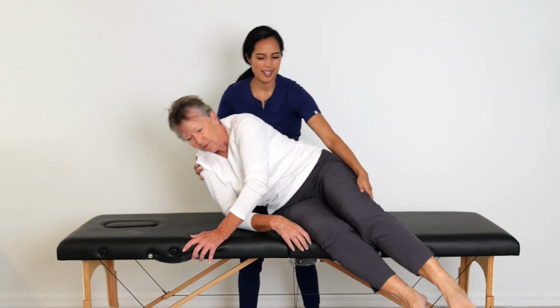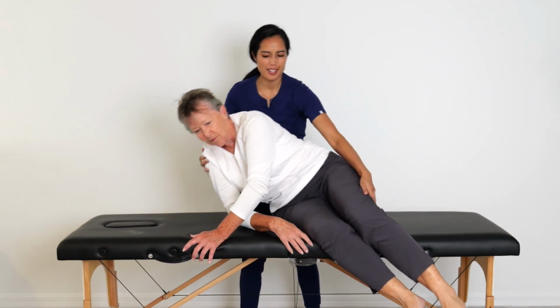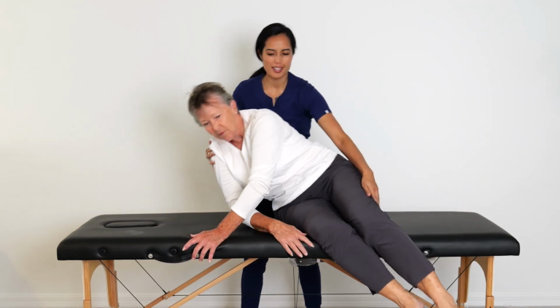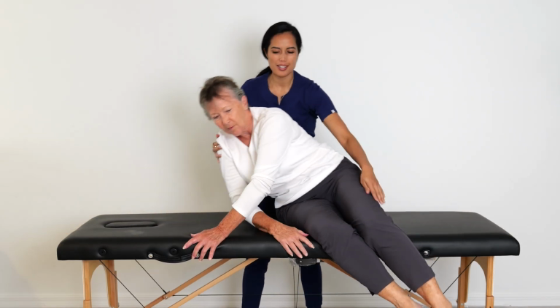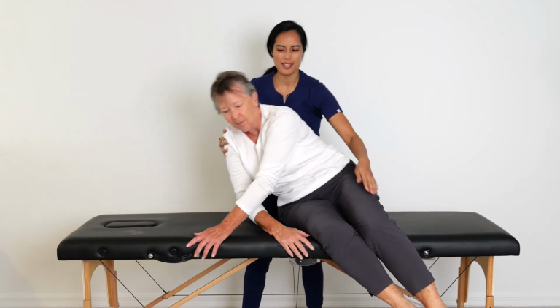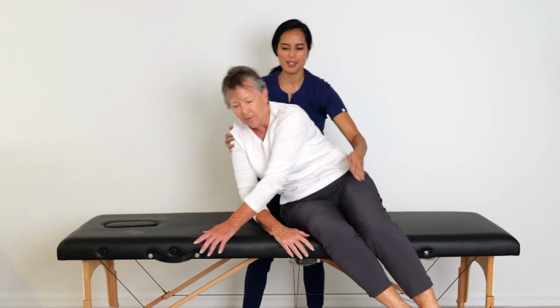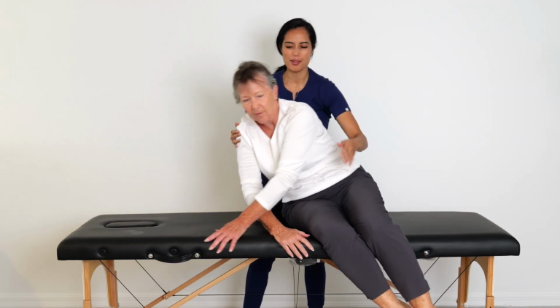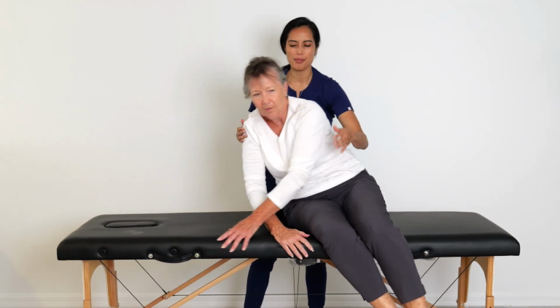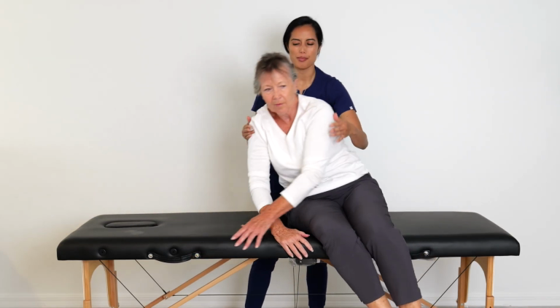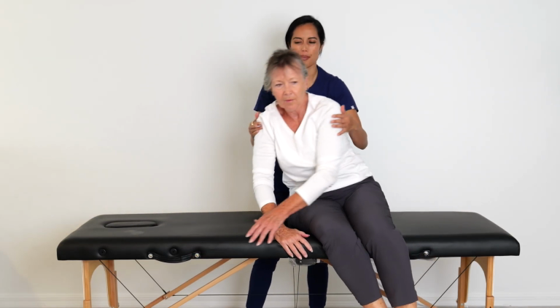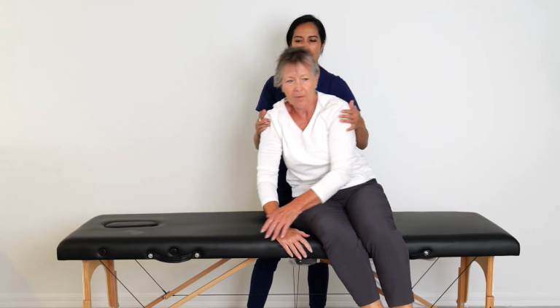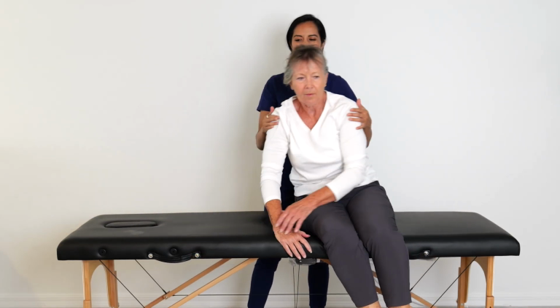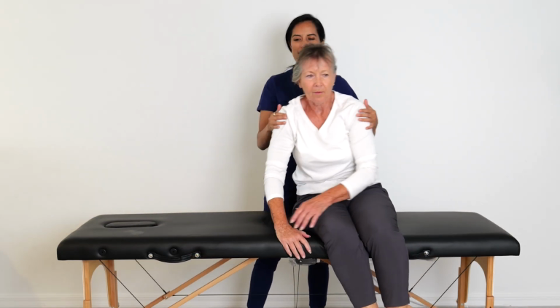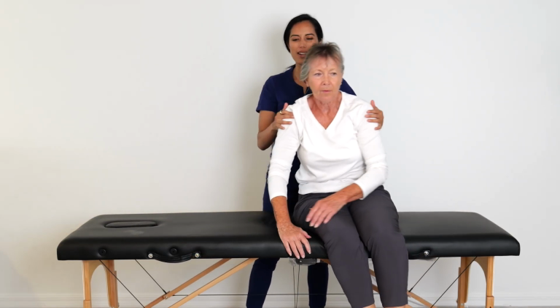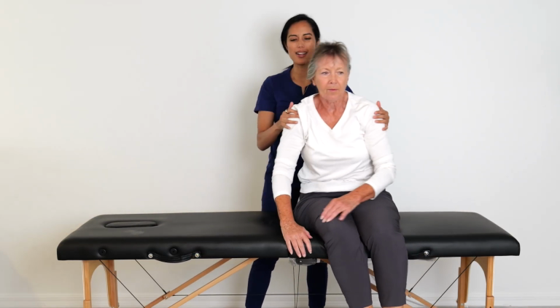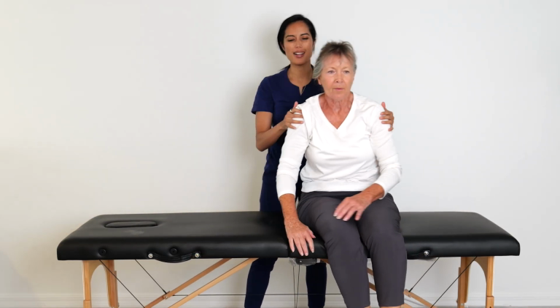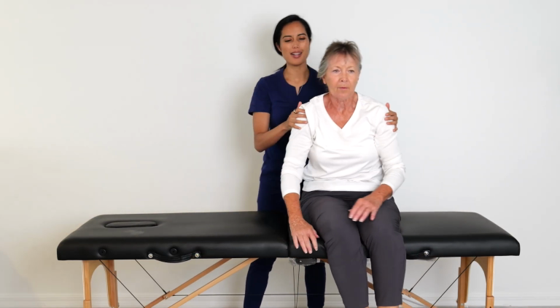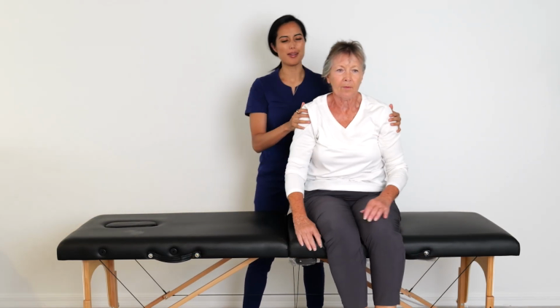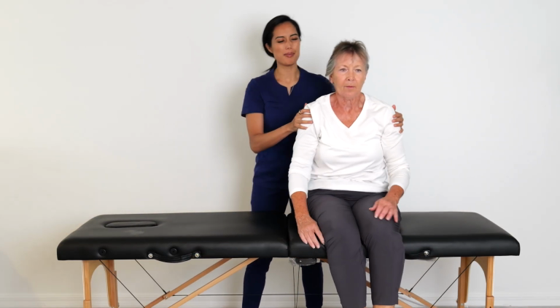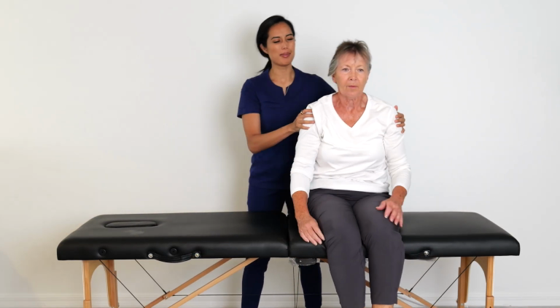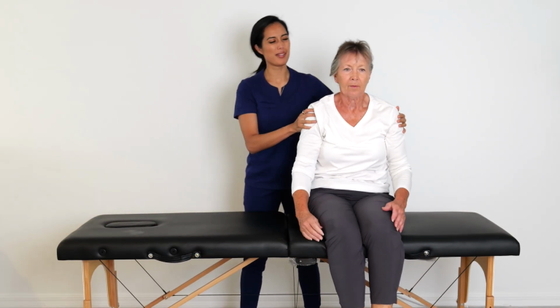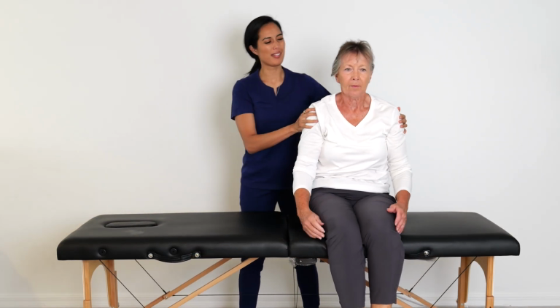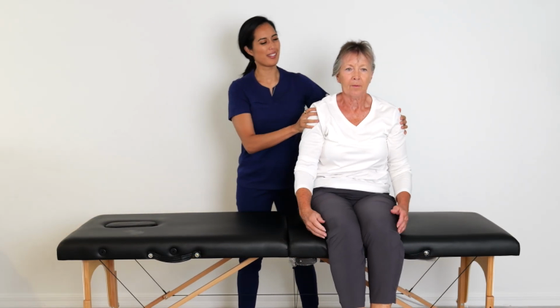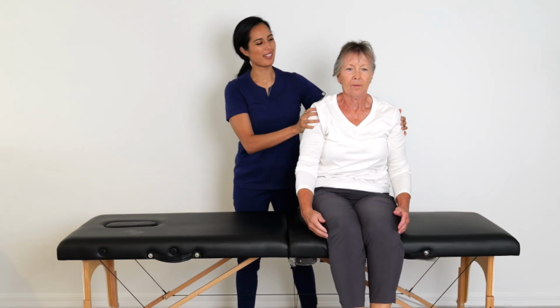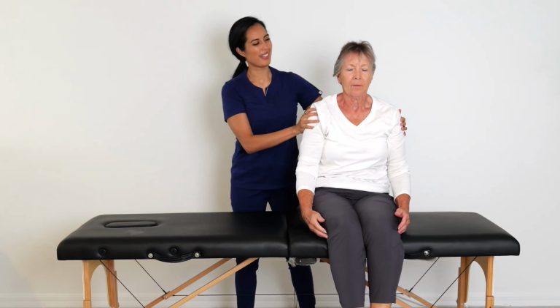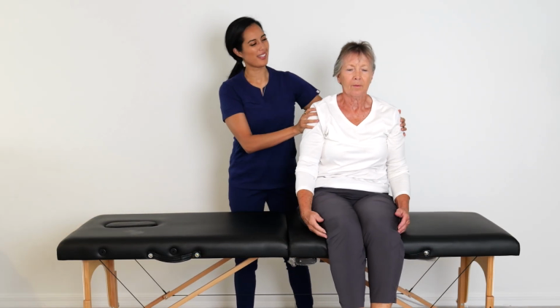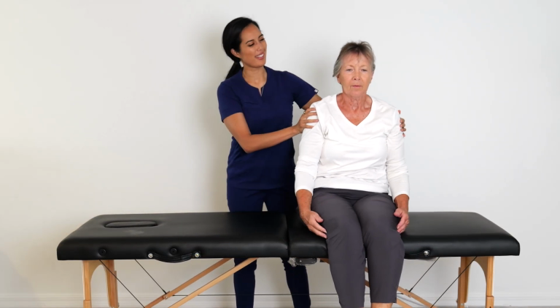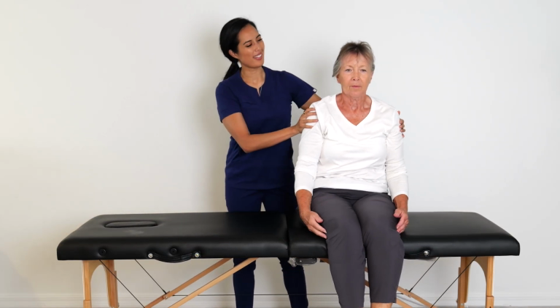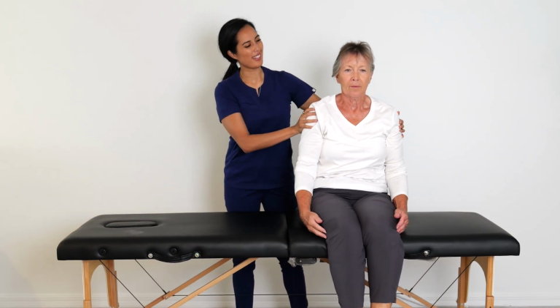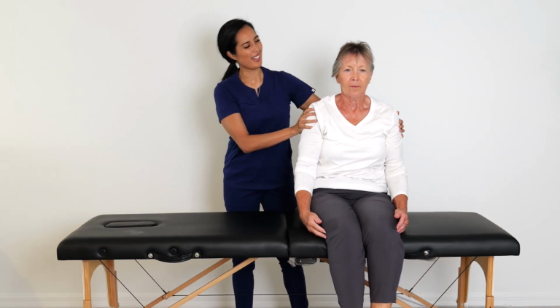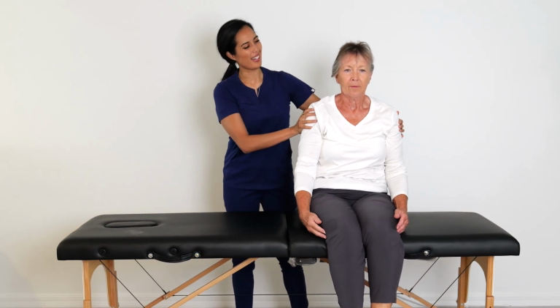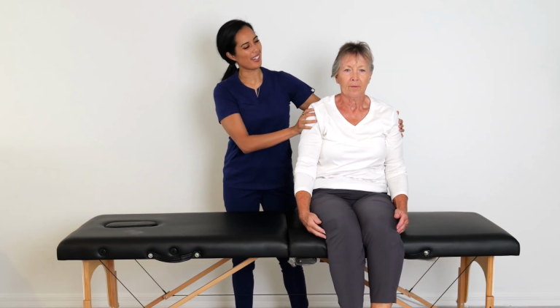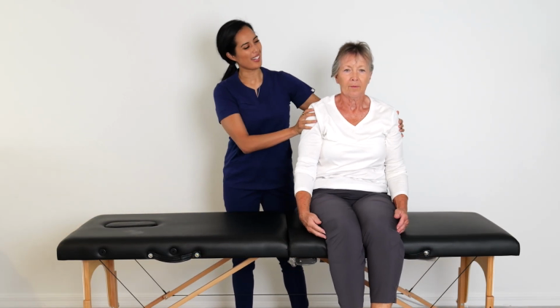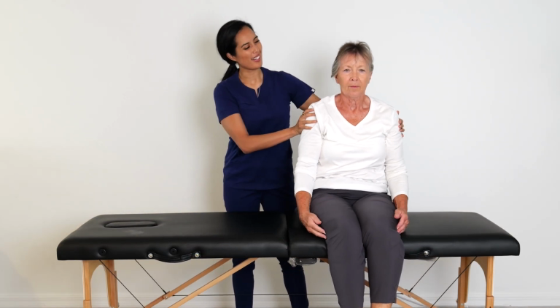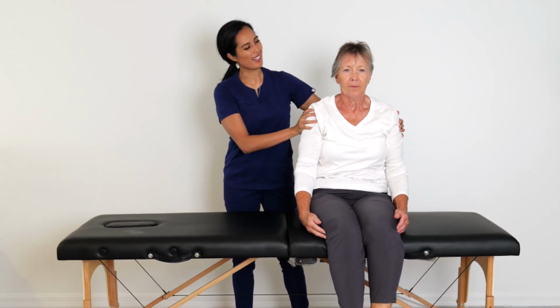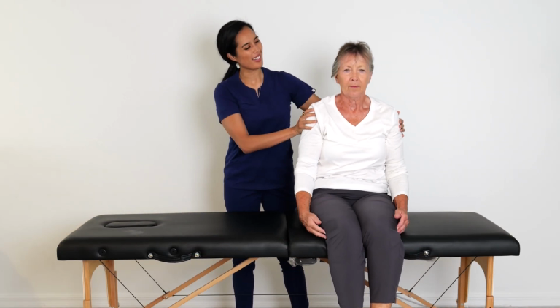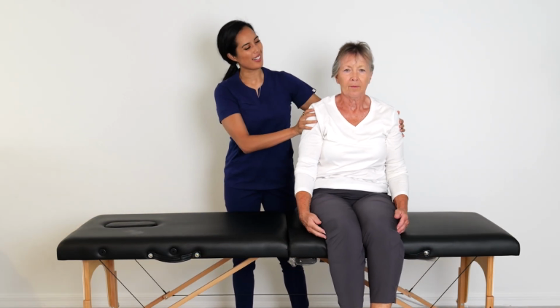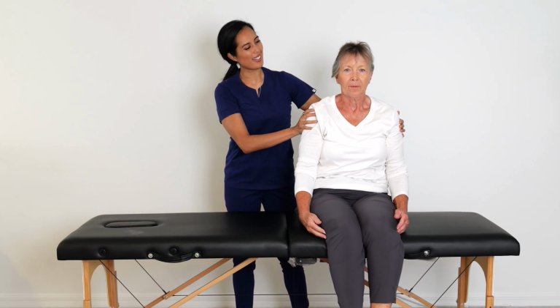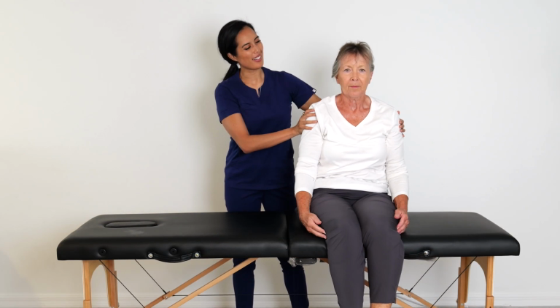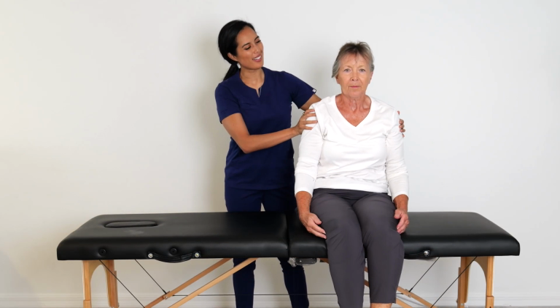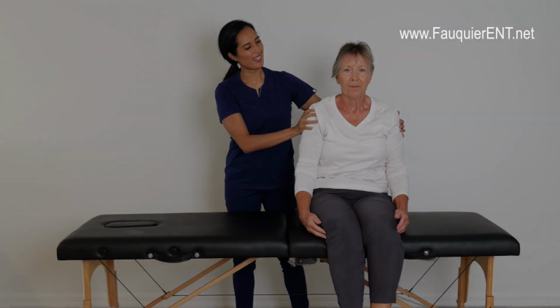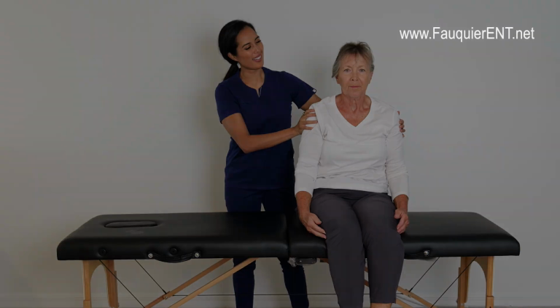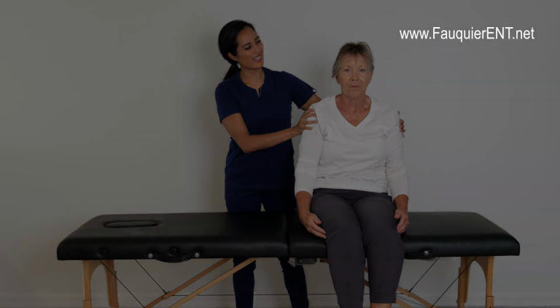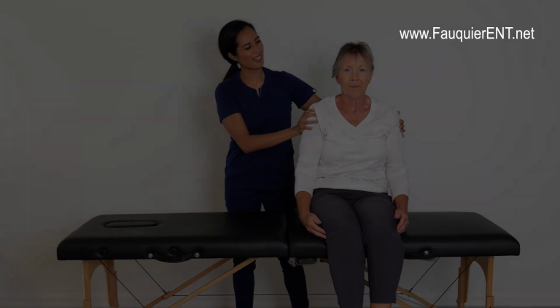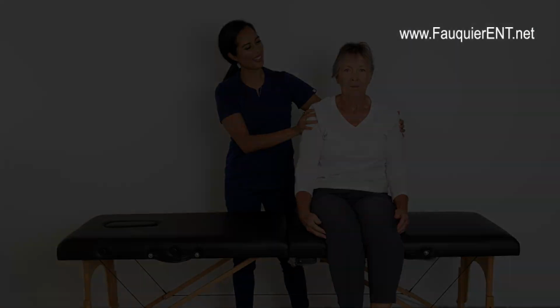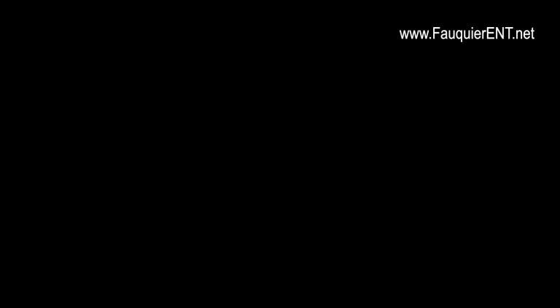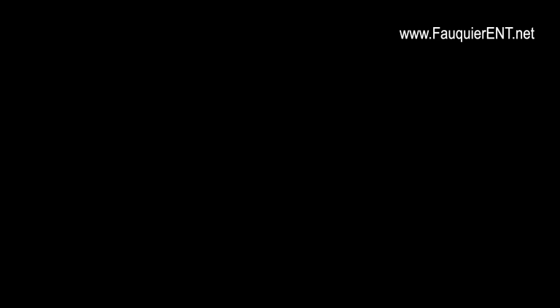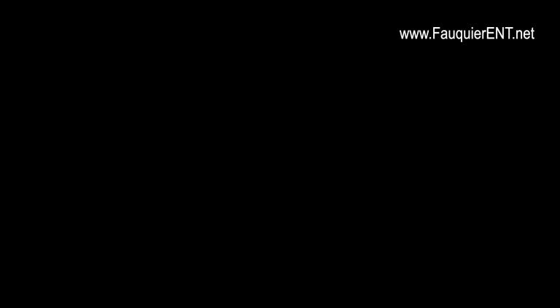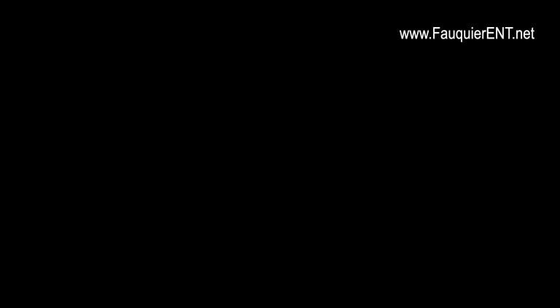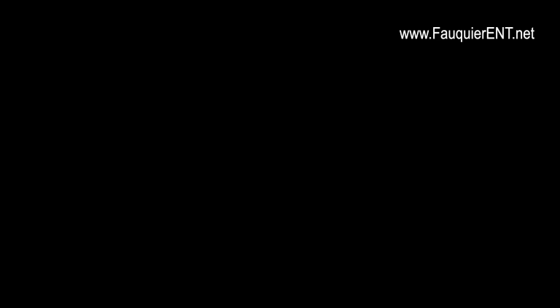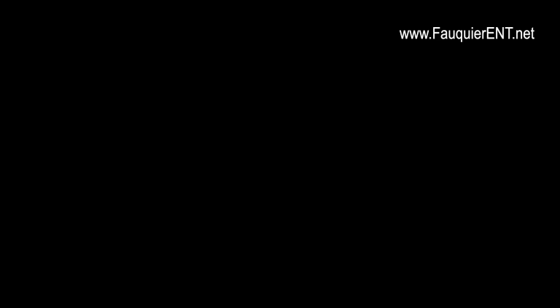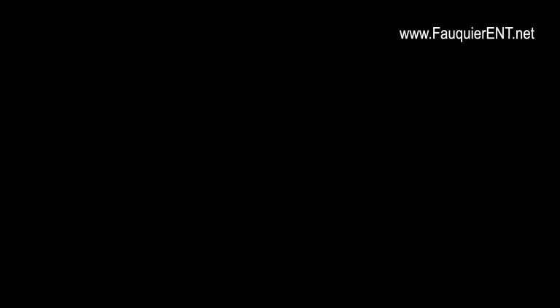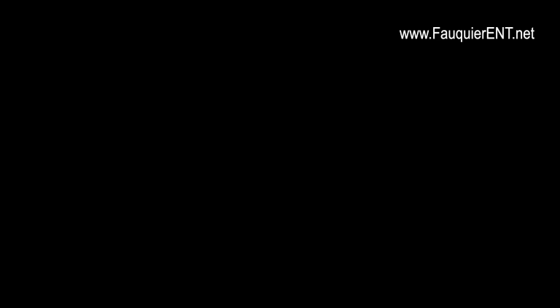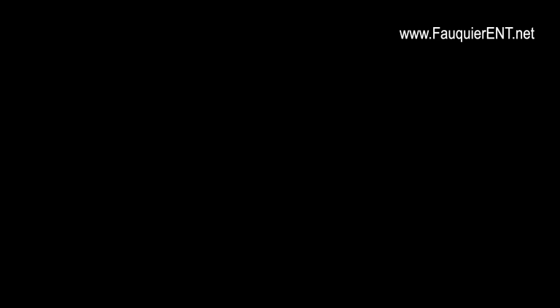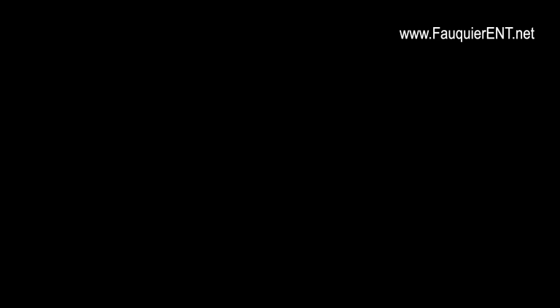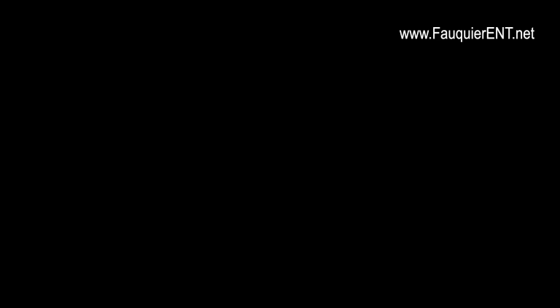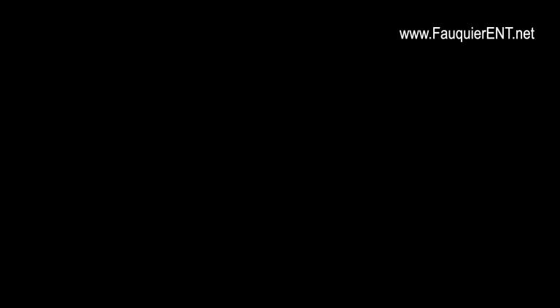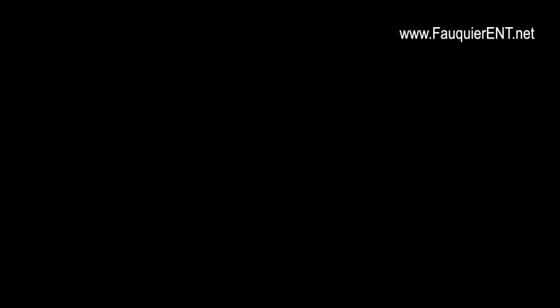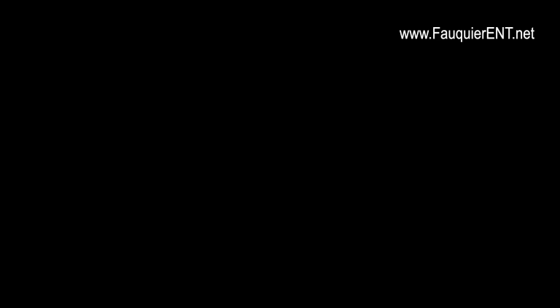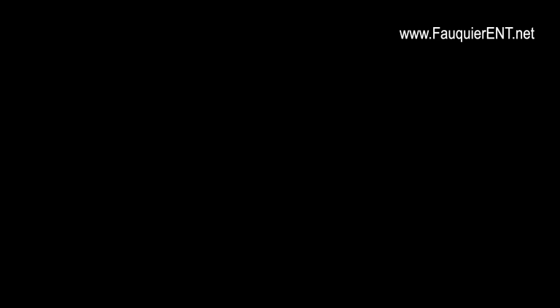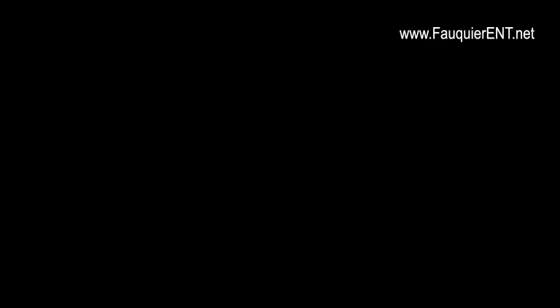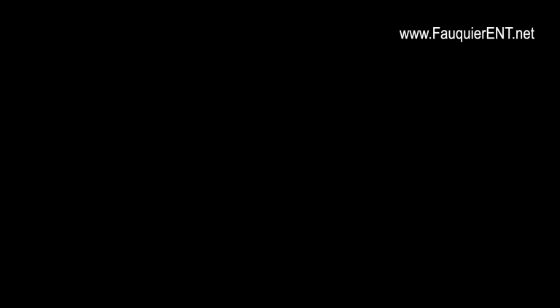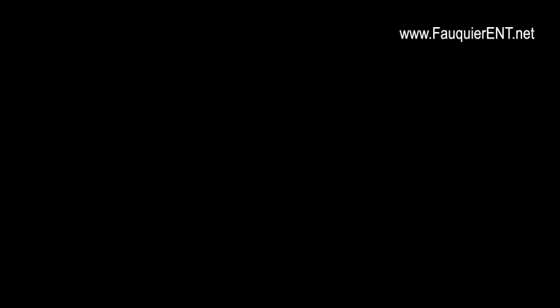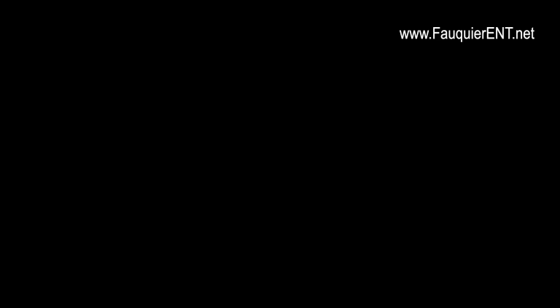Return to seated position by sitting up slowly, keeping the head centered and tilted slightly down.